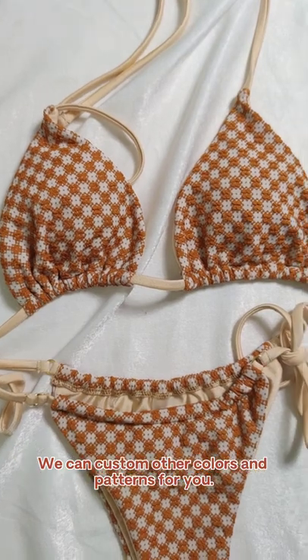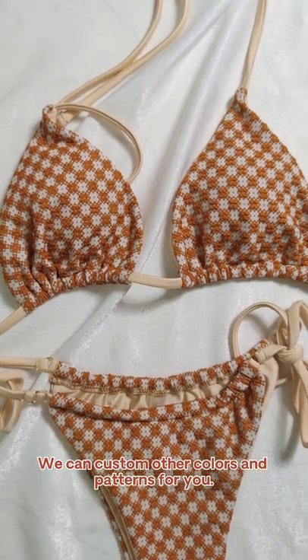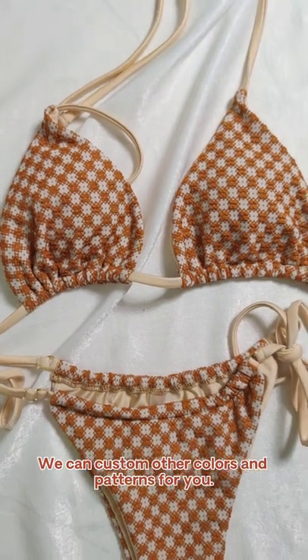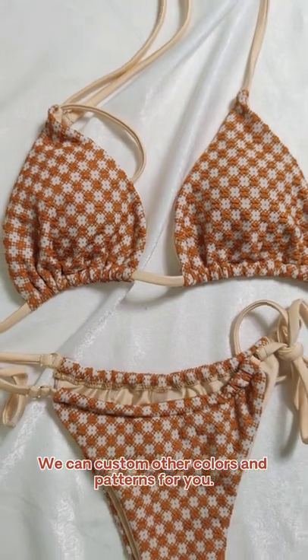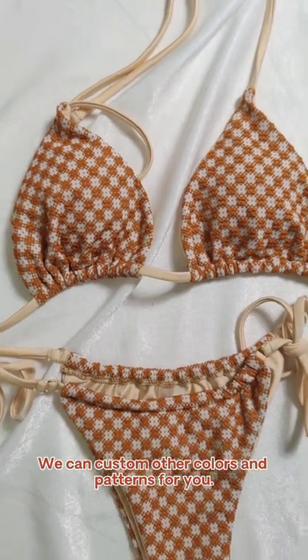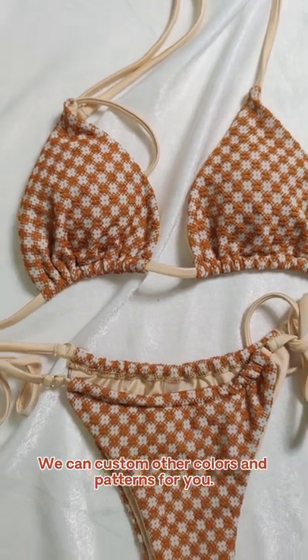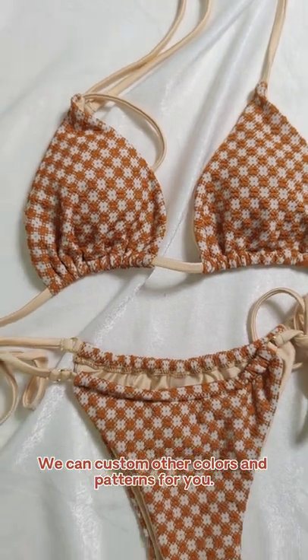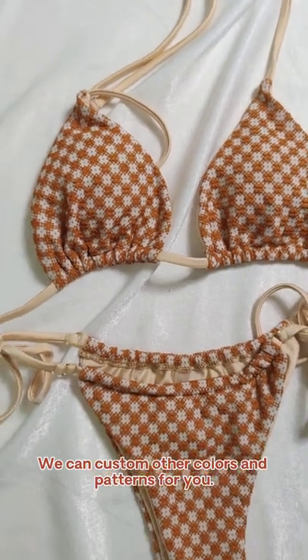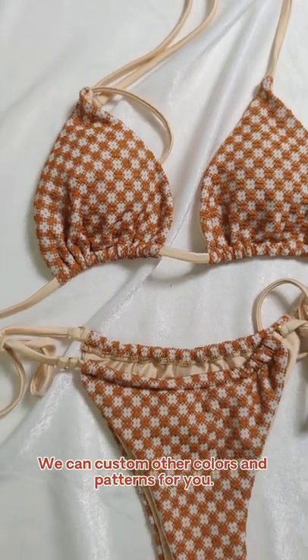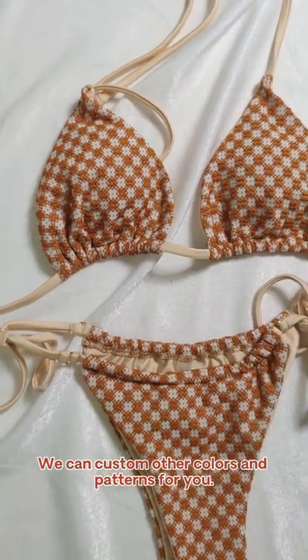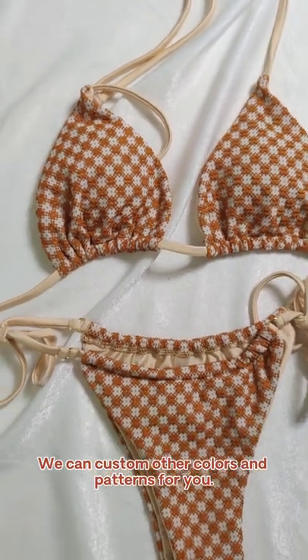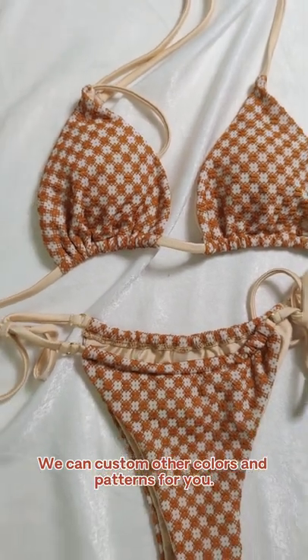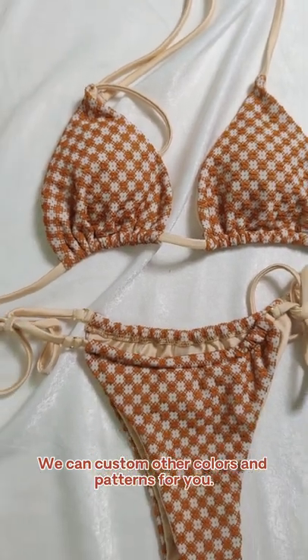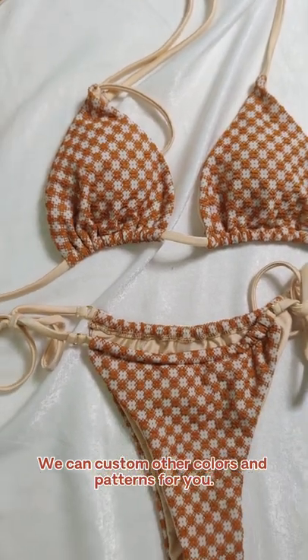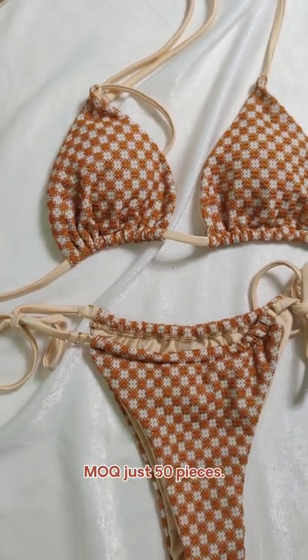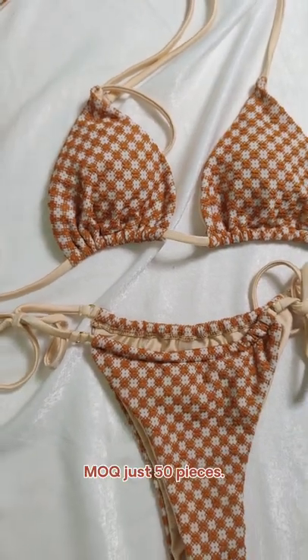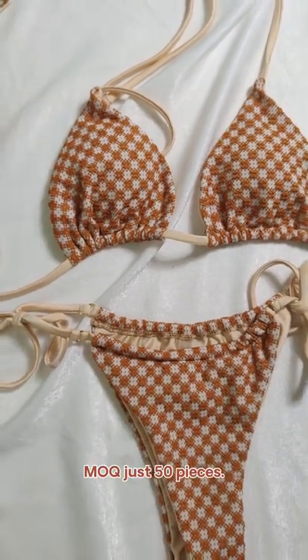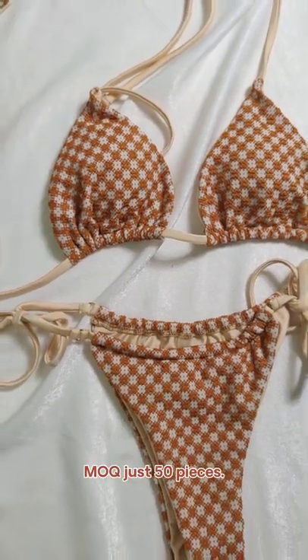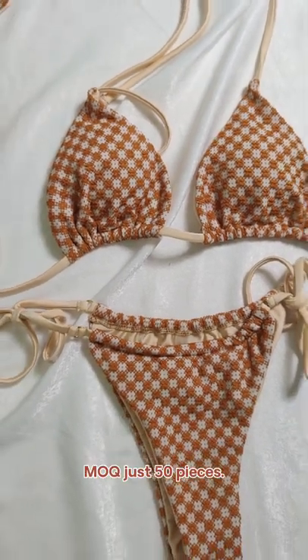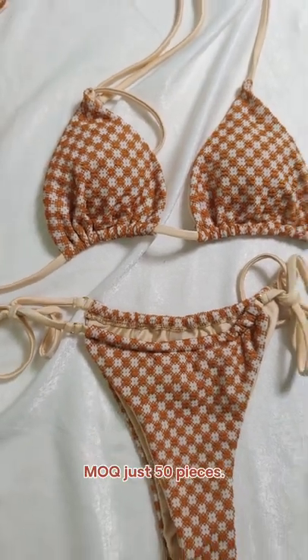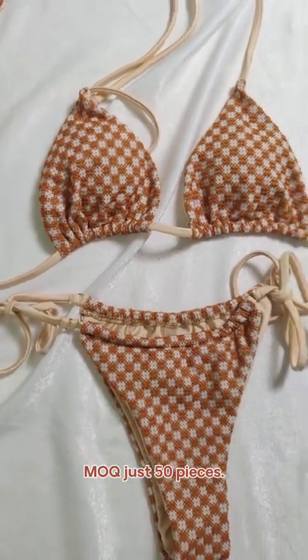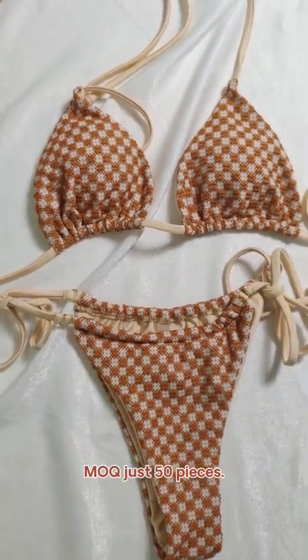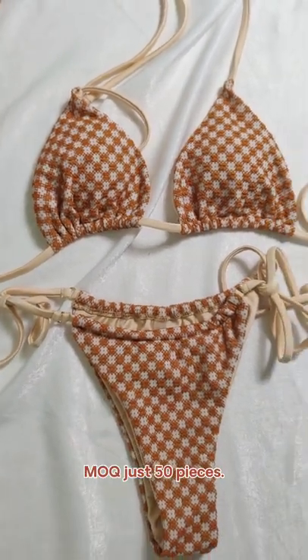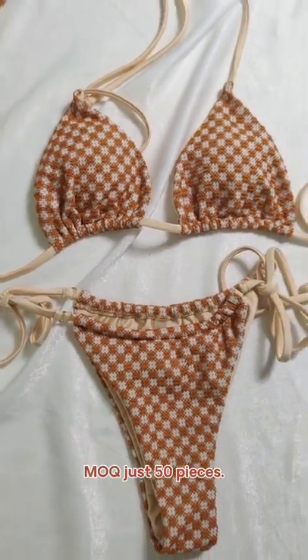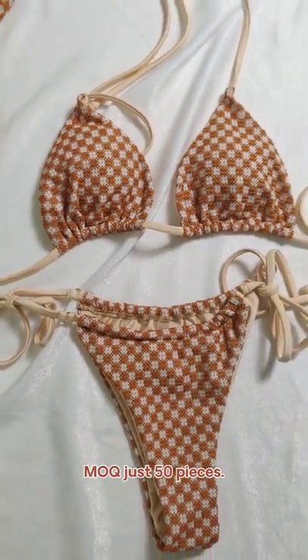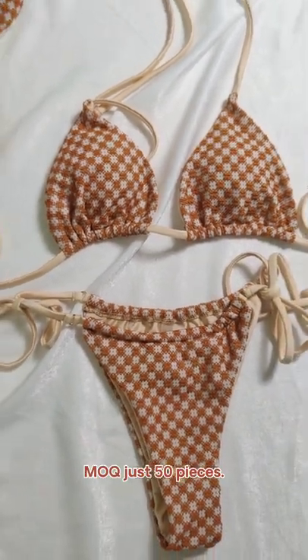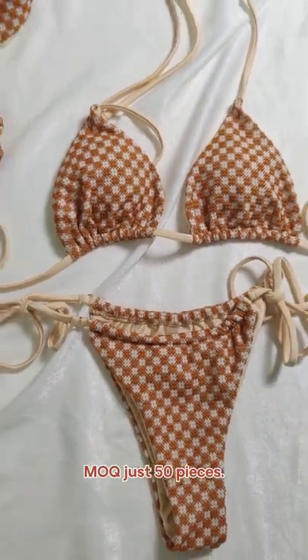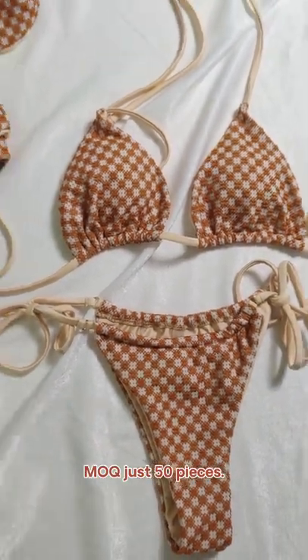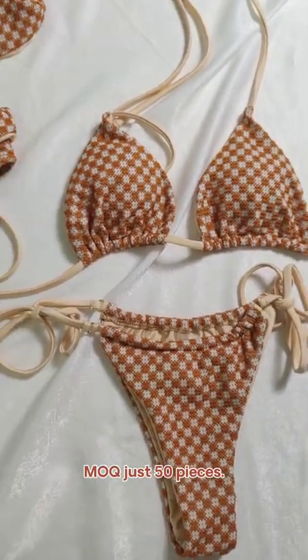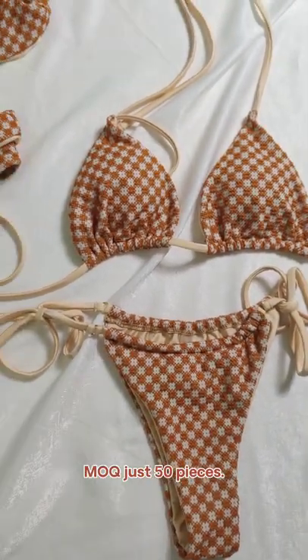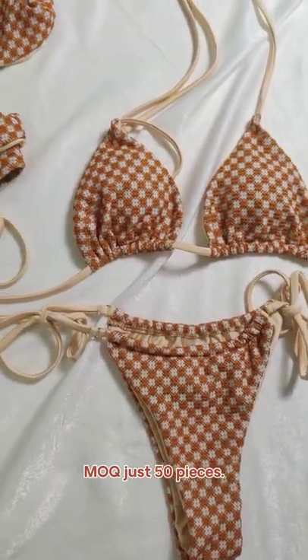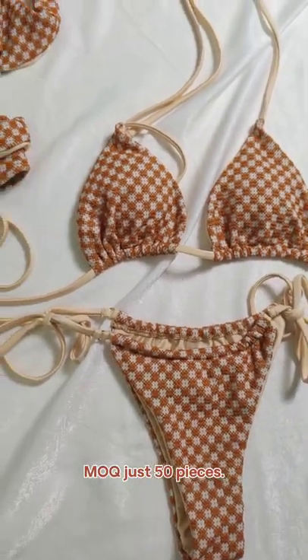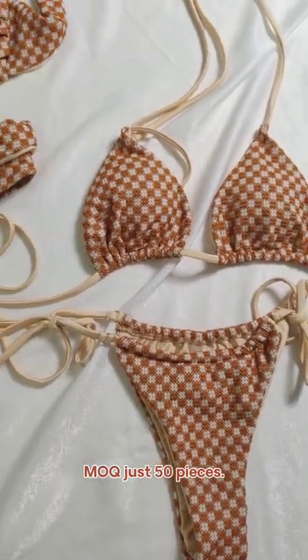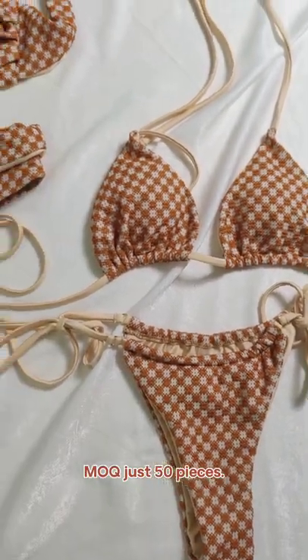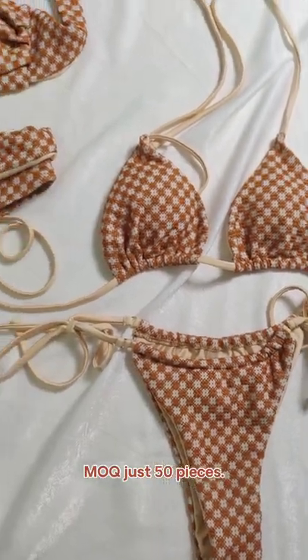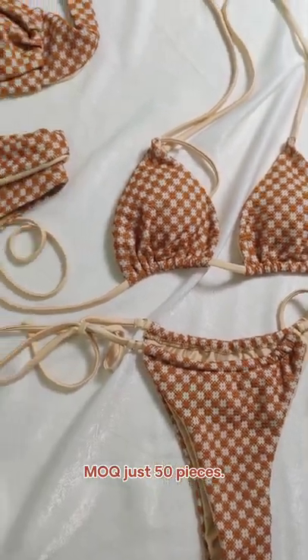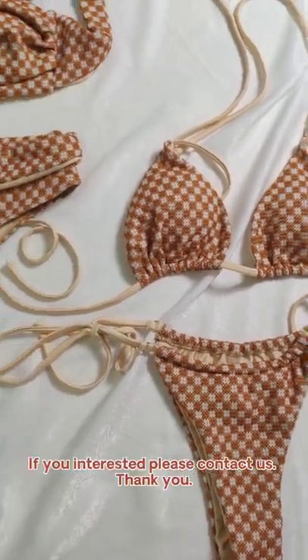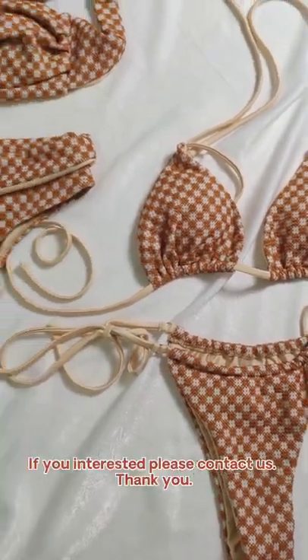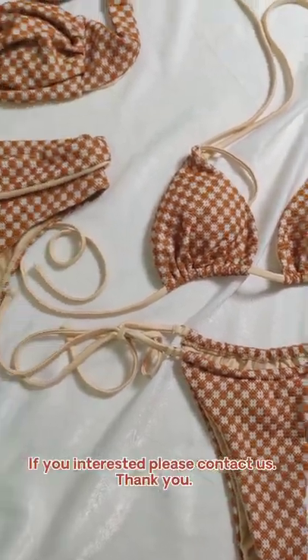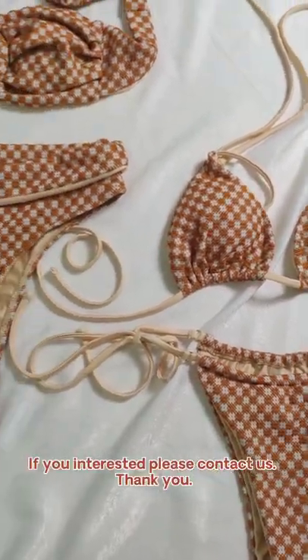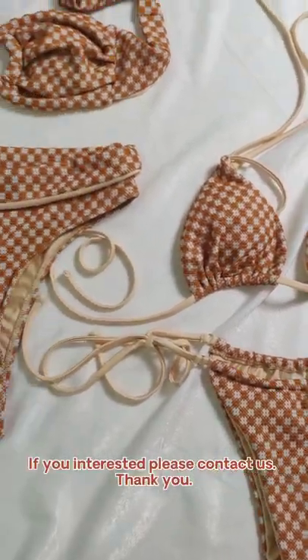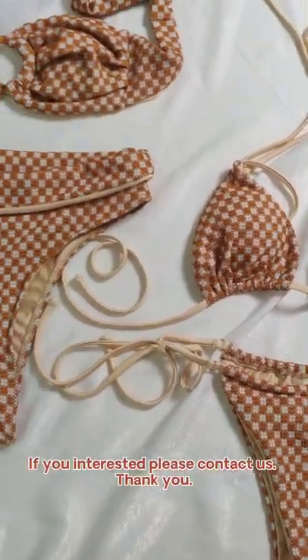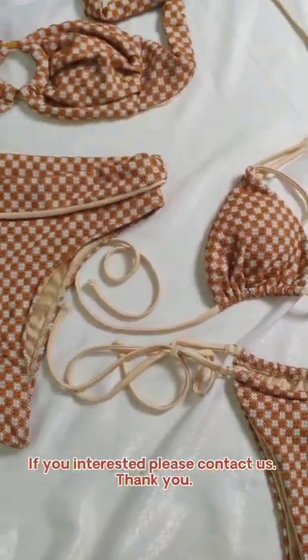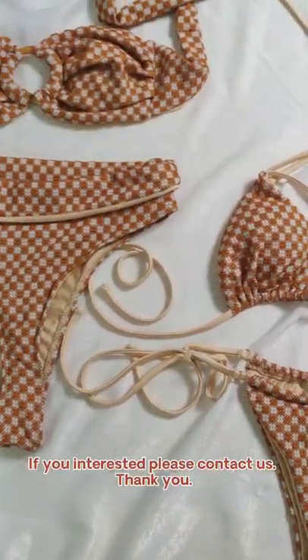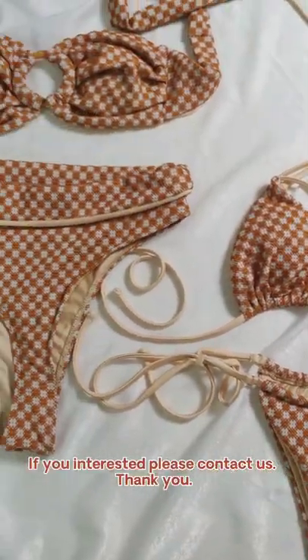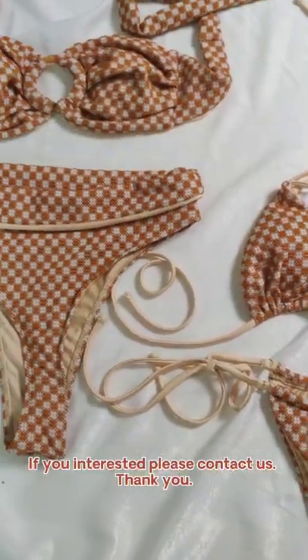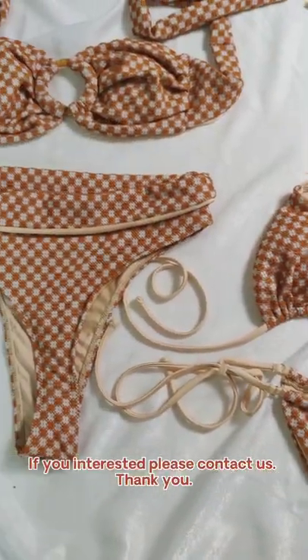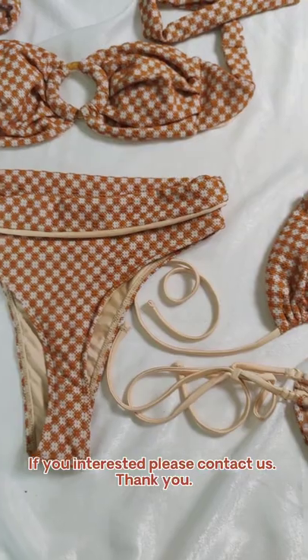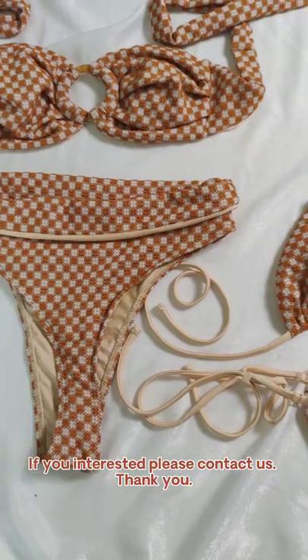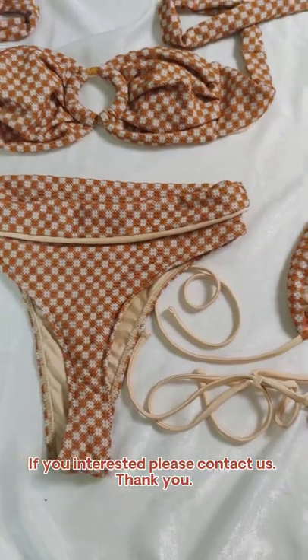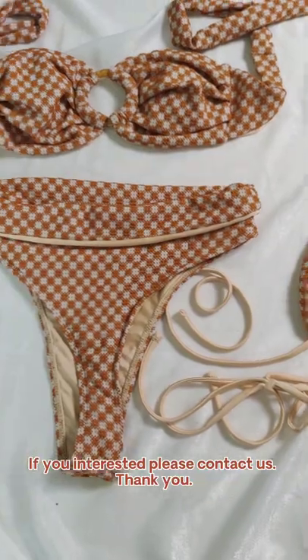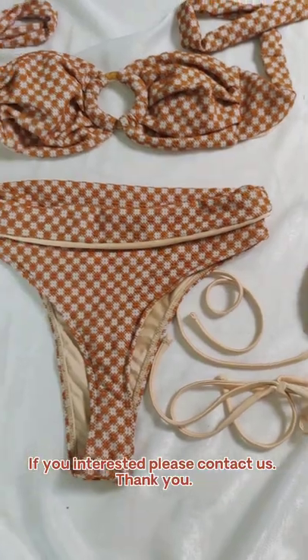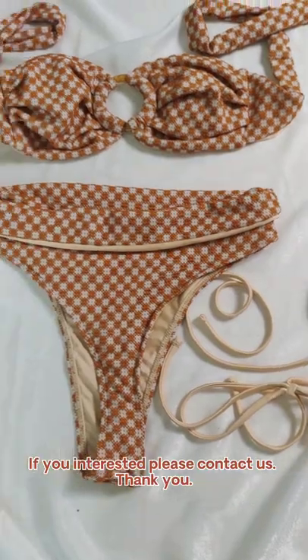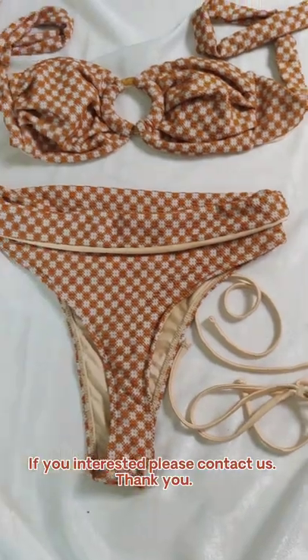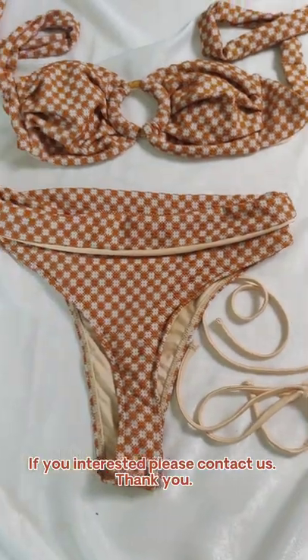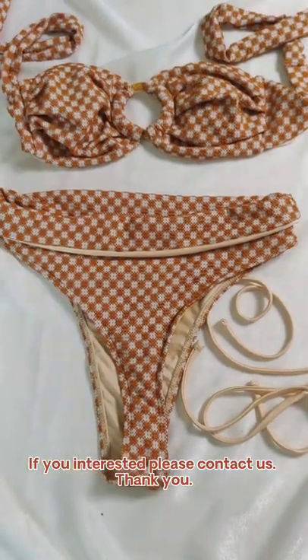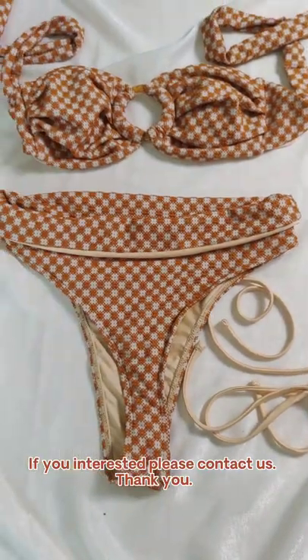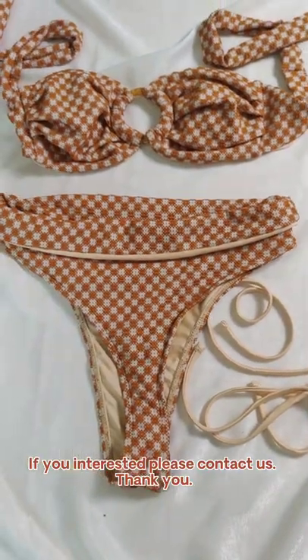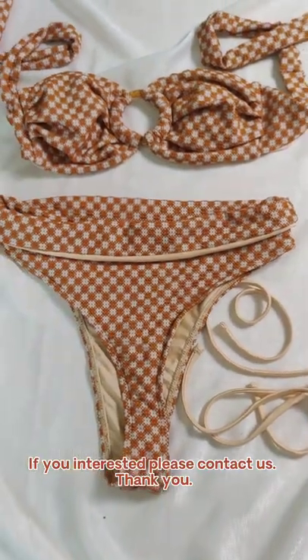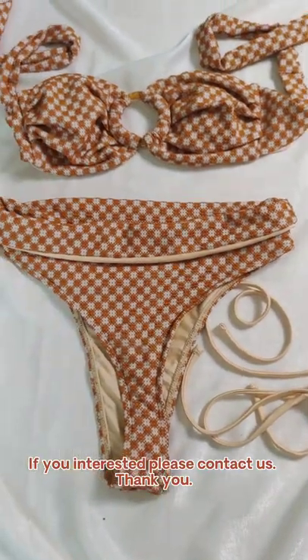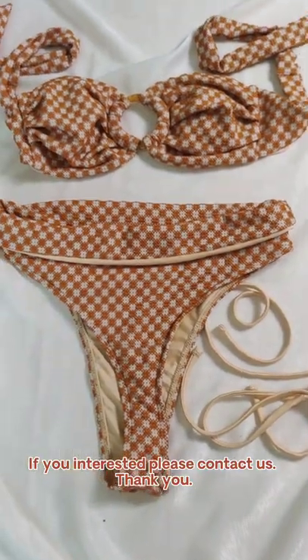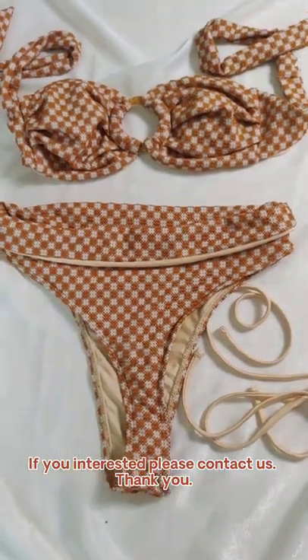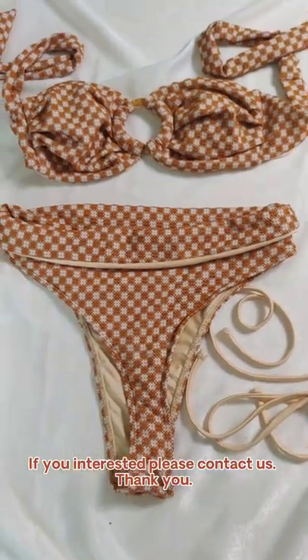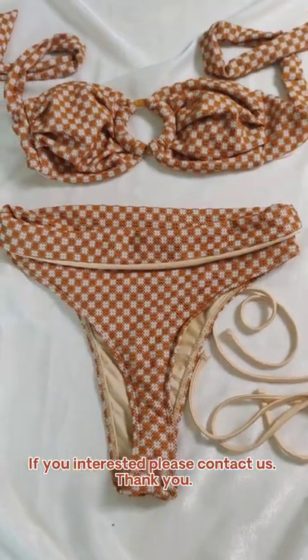We can custom other colors and patterns for you, and MOQ is just 50 pieces. If you're interested, please contact us. Thank you.